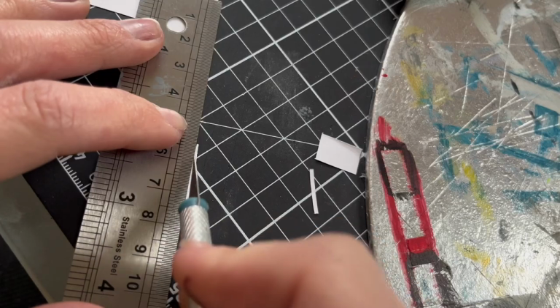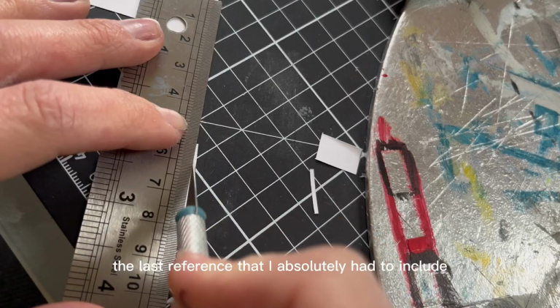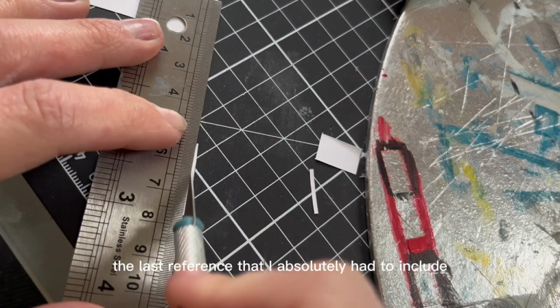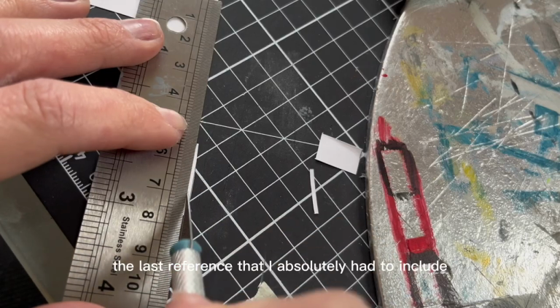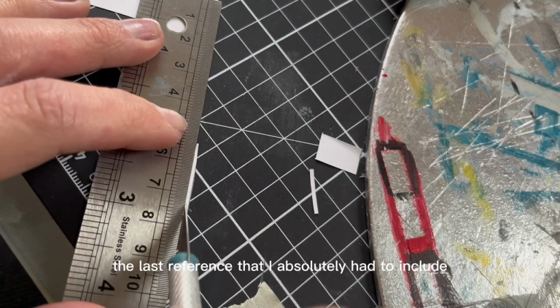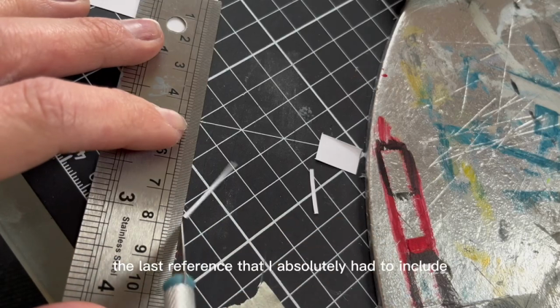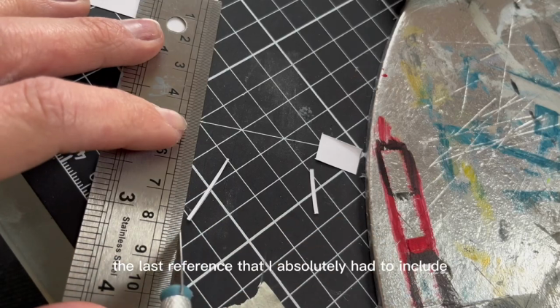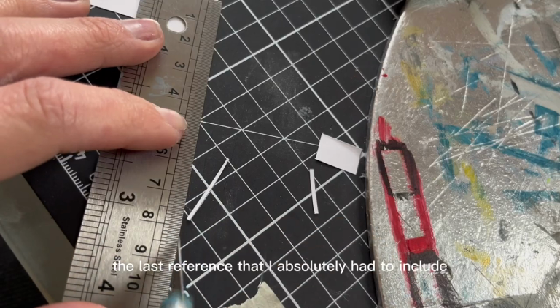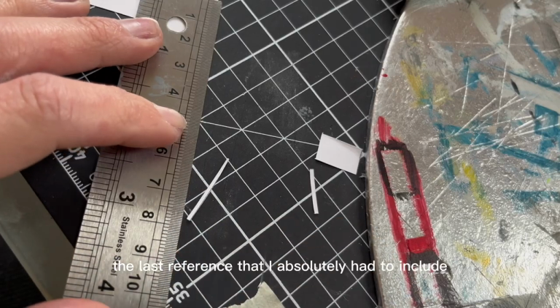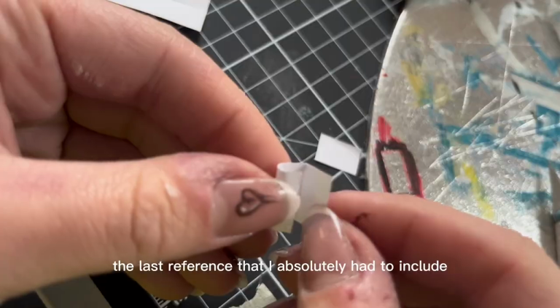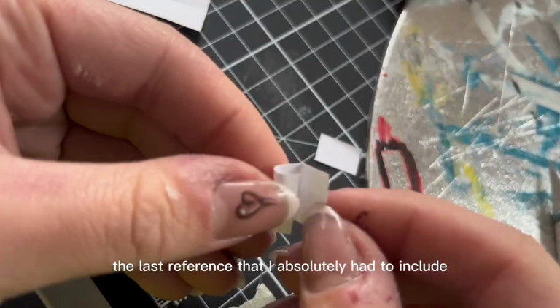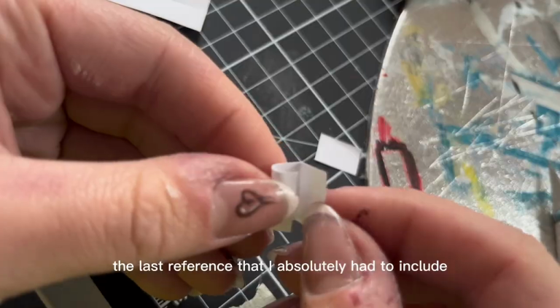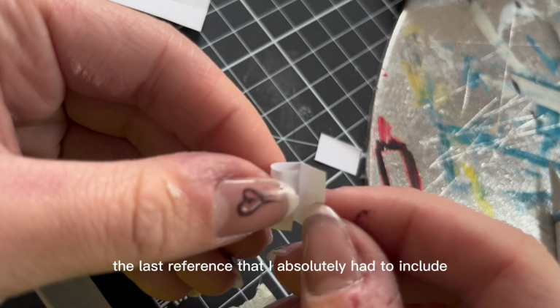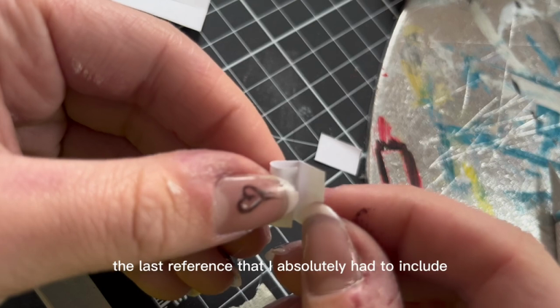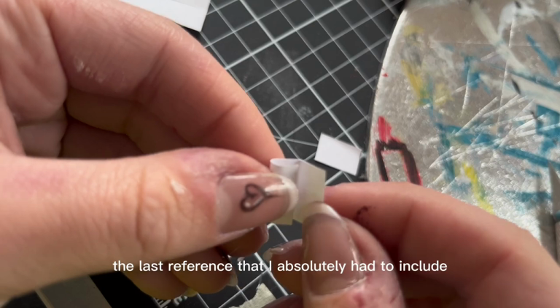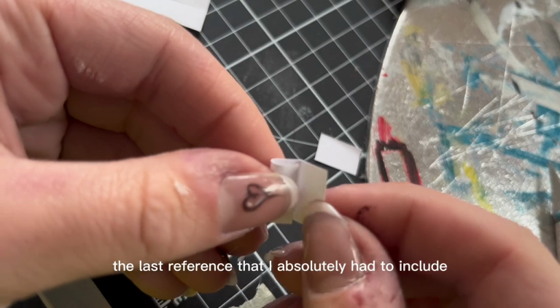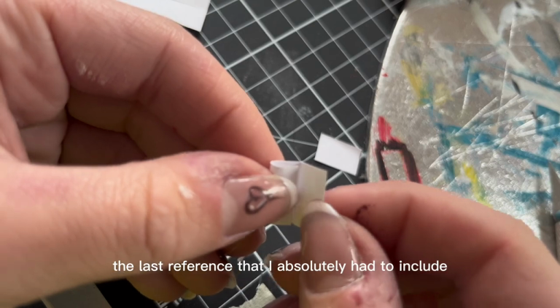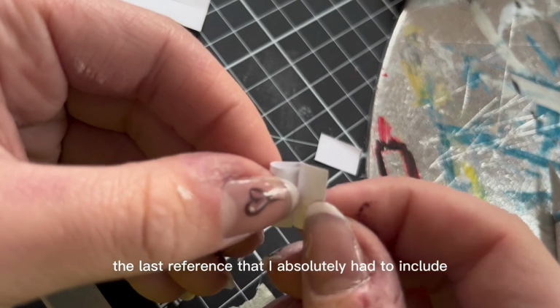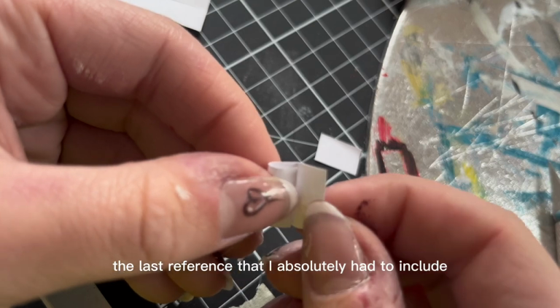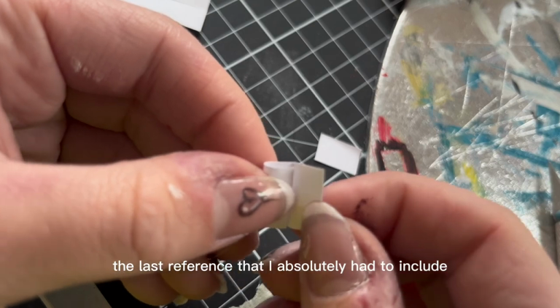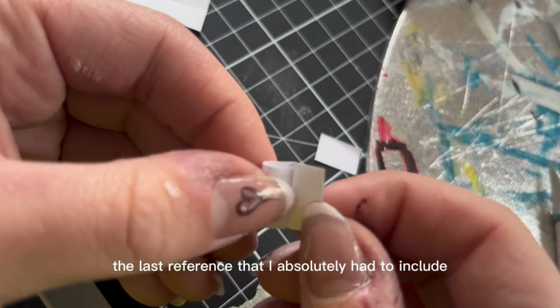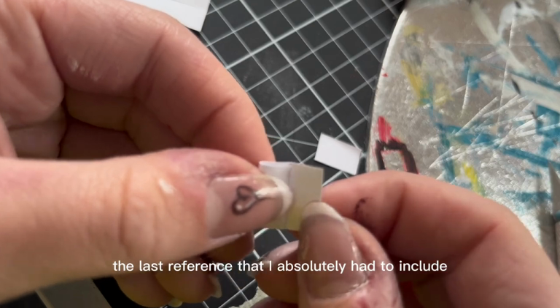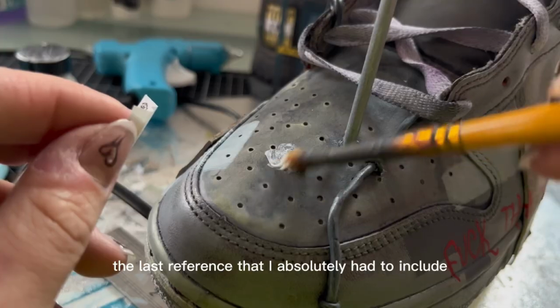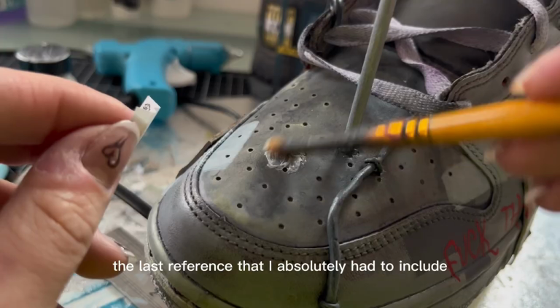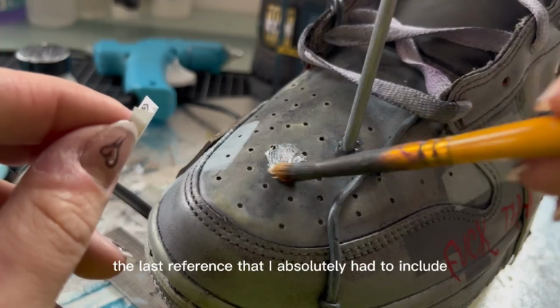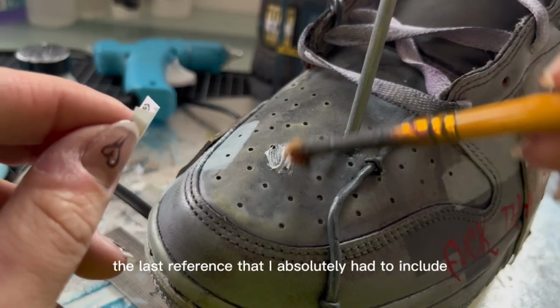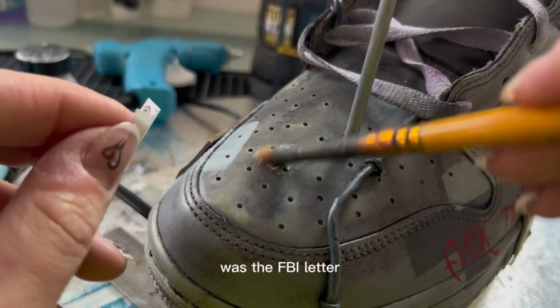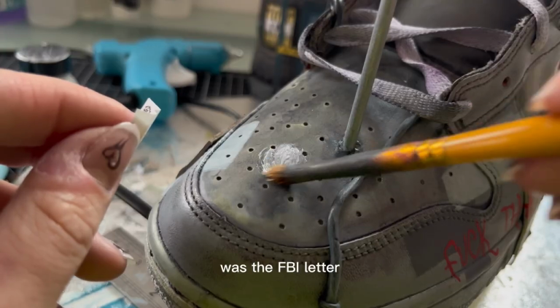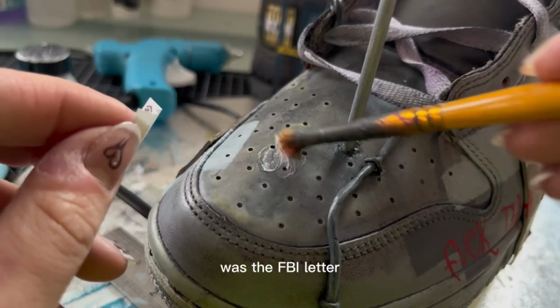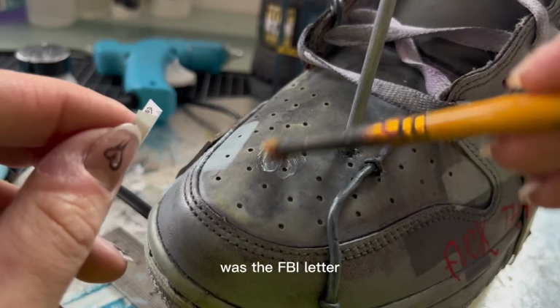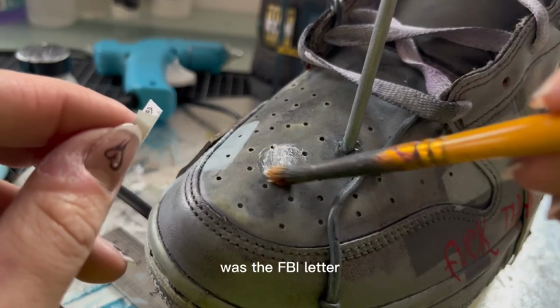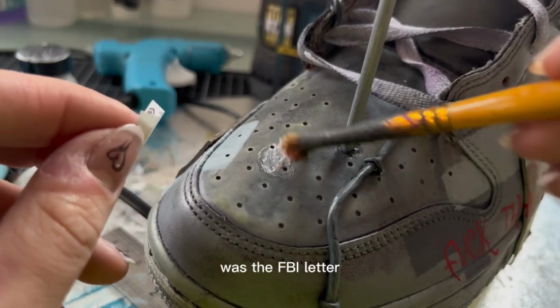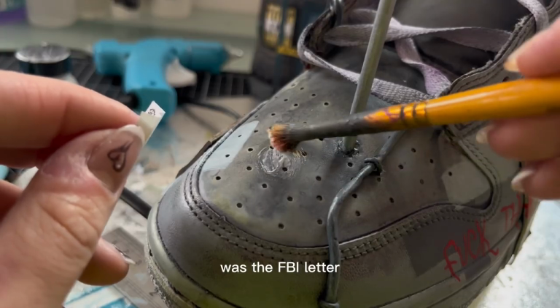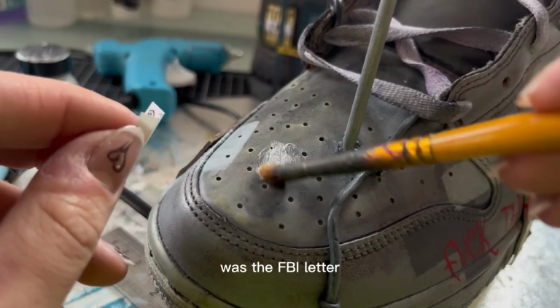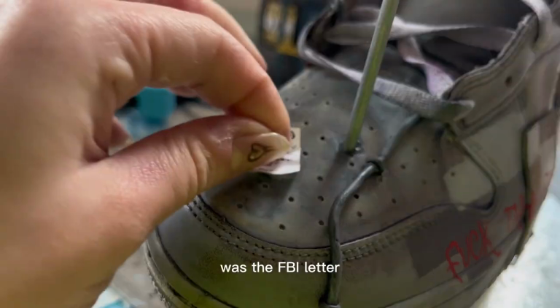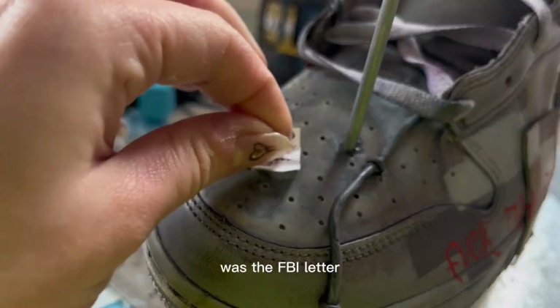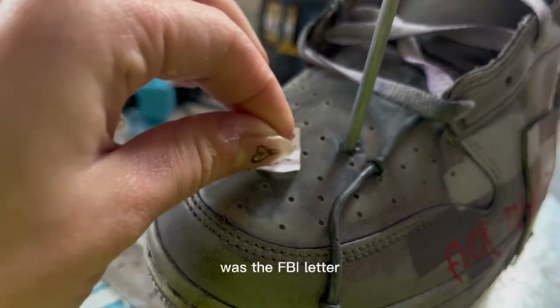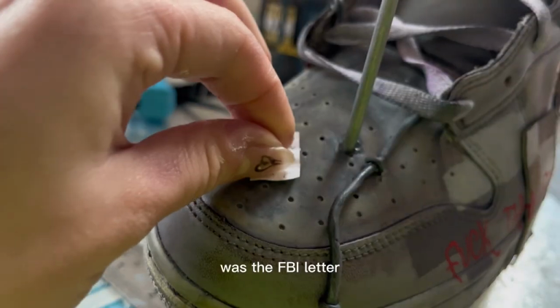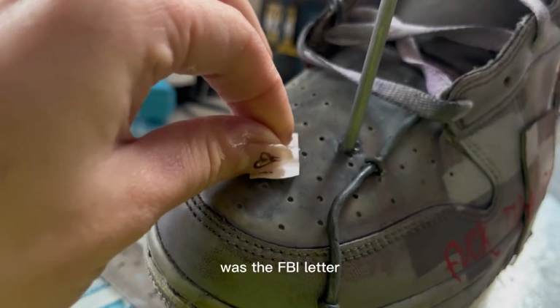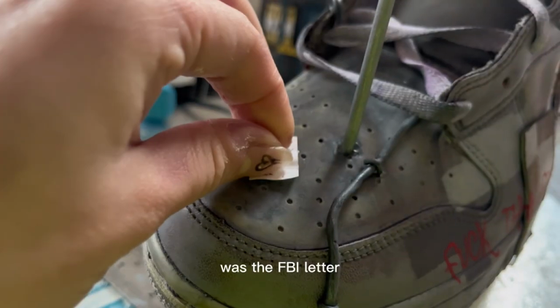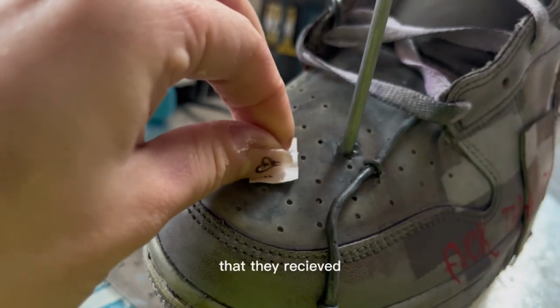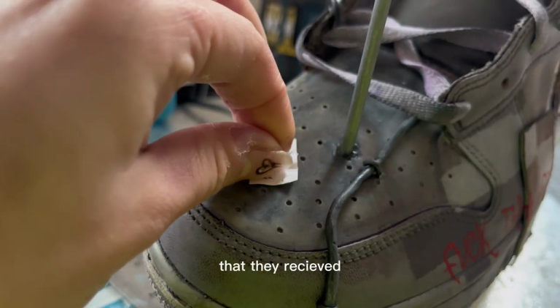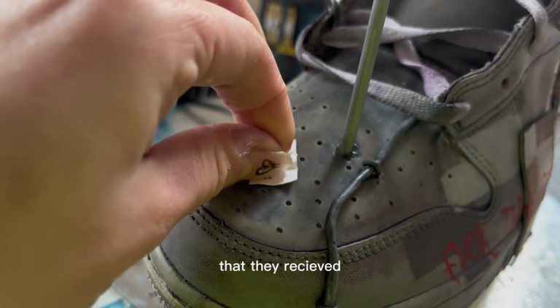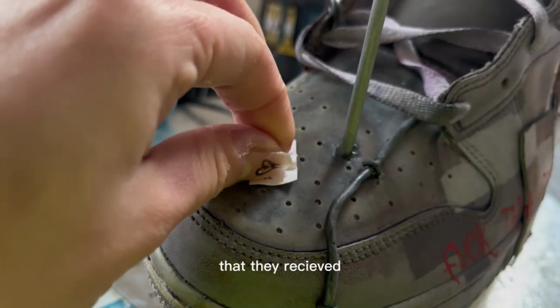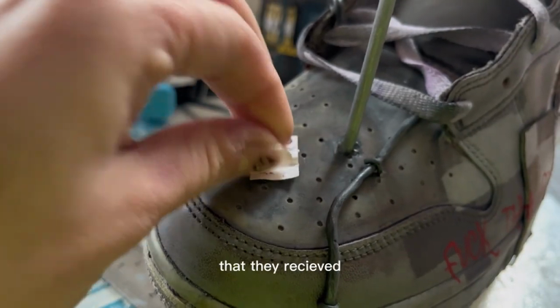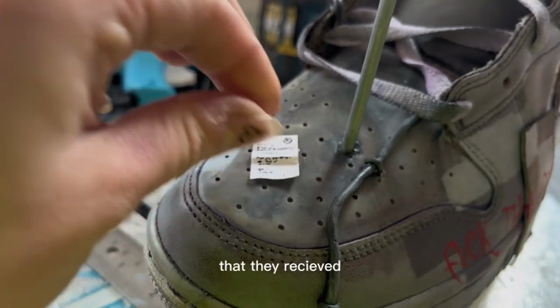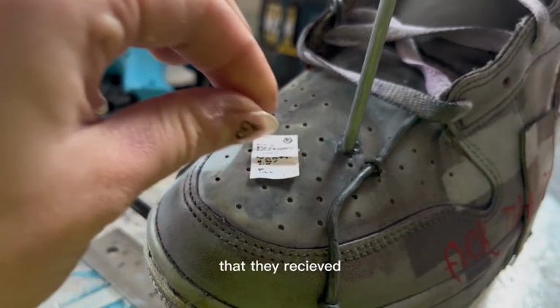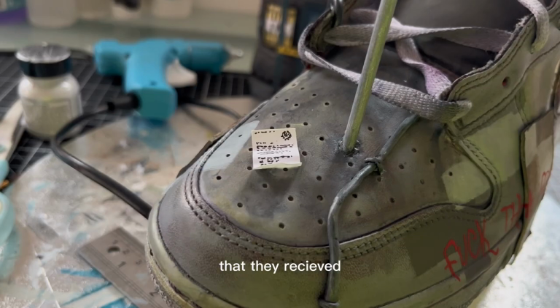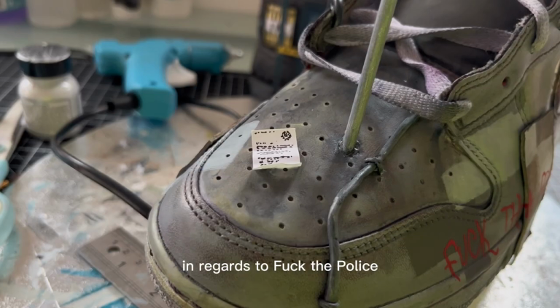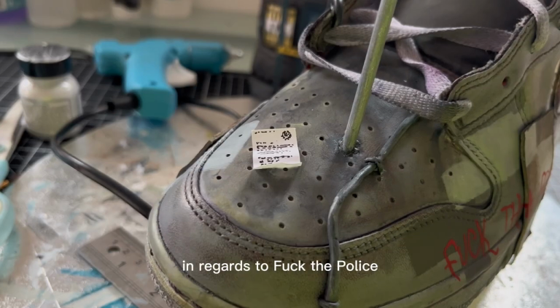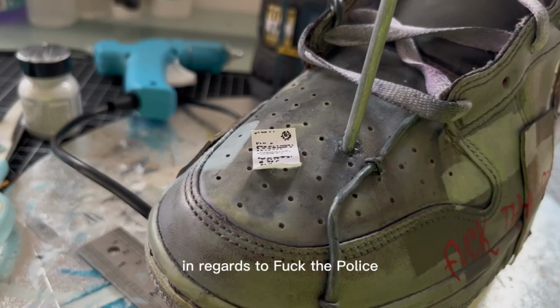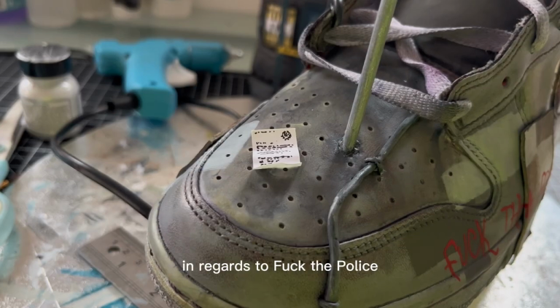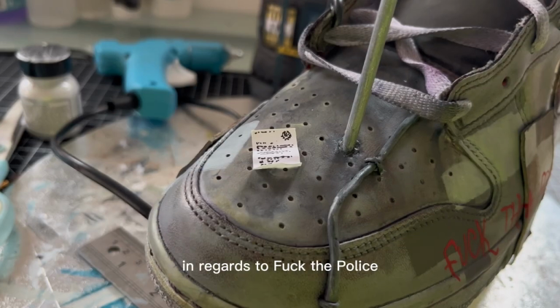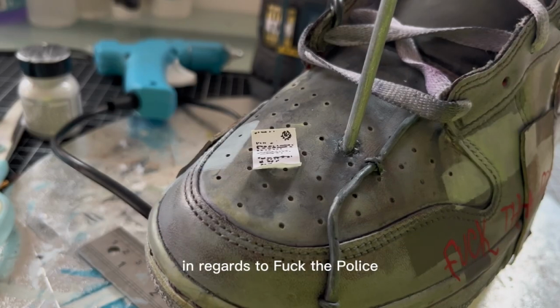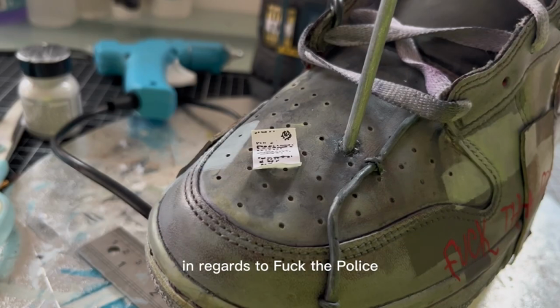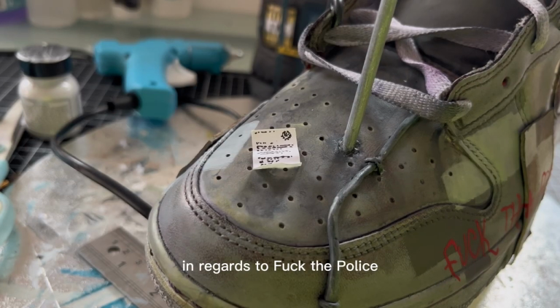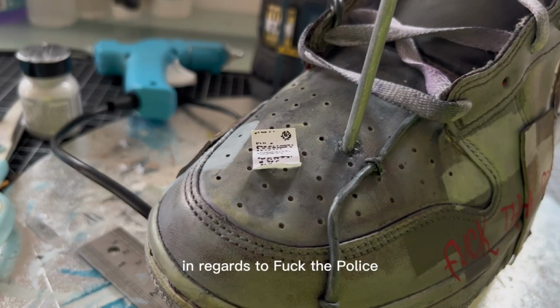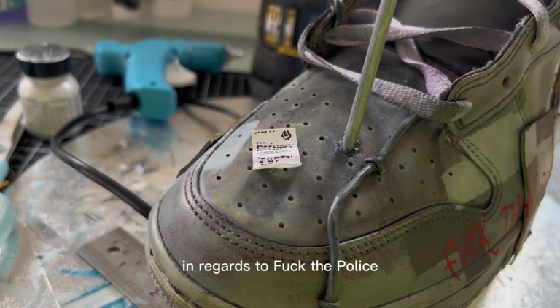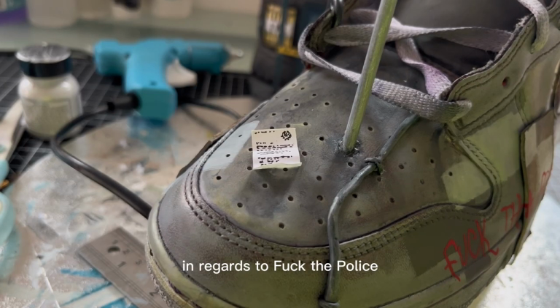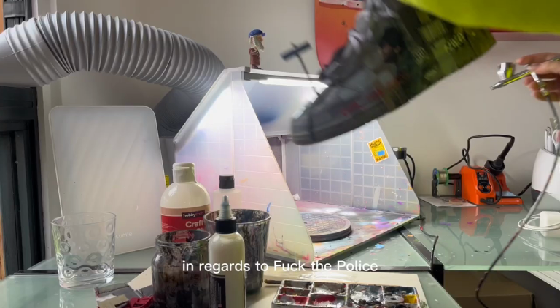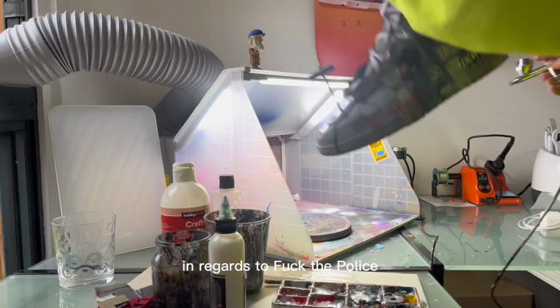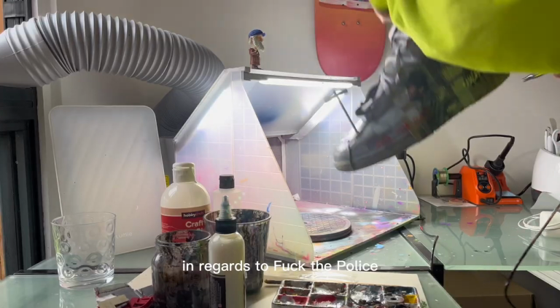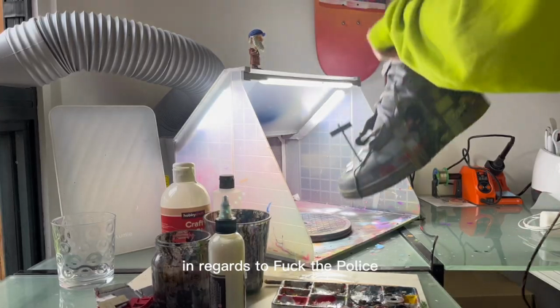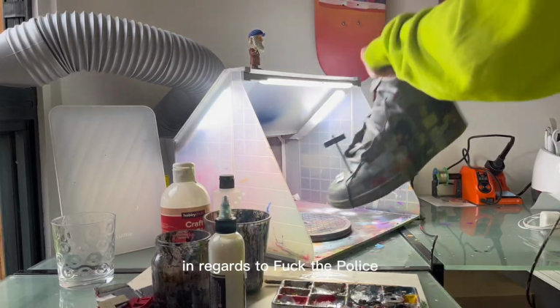The last reference I absolutely had to include was the FBI letter that NWA received in regards to 'F*** Tha Police.'